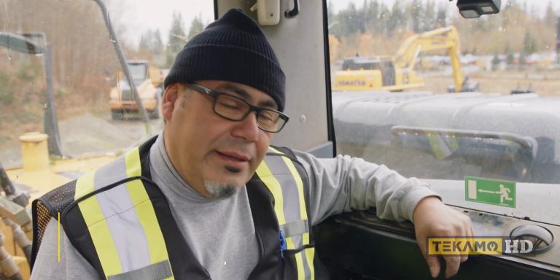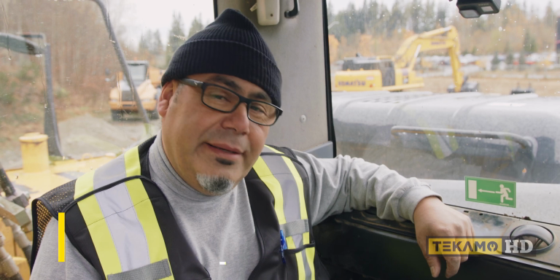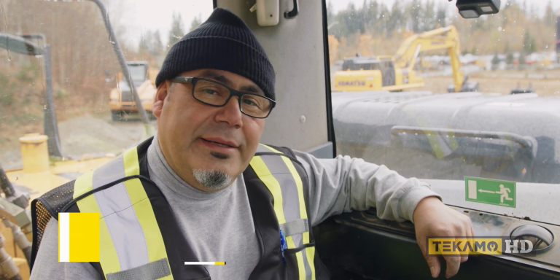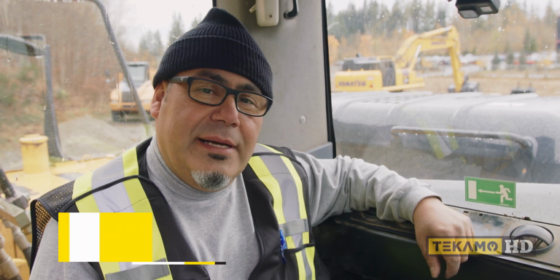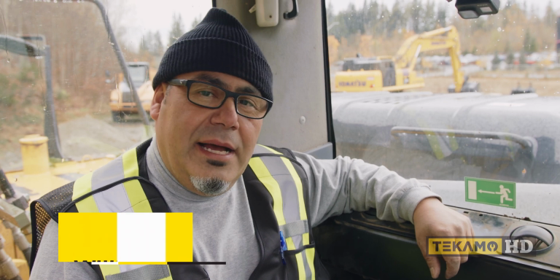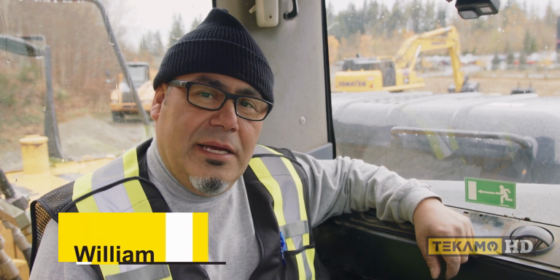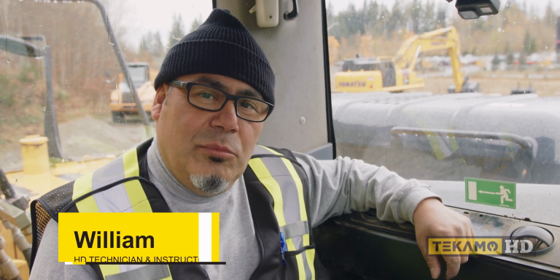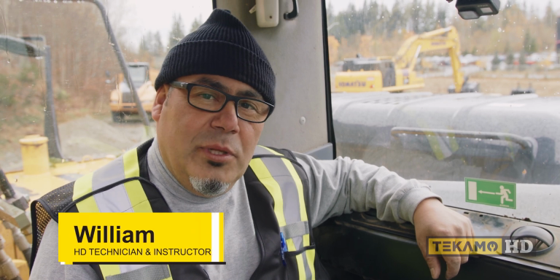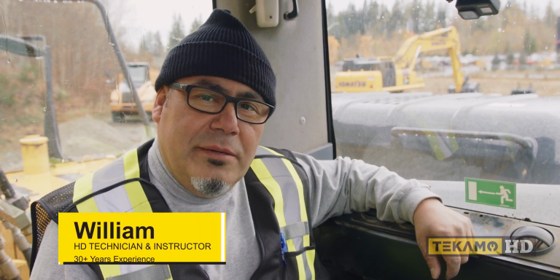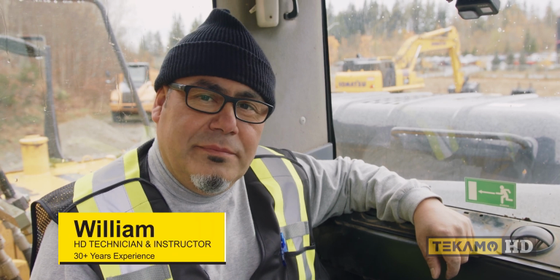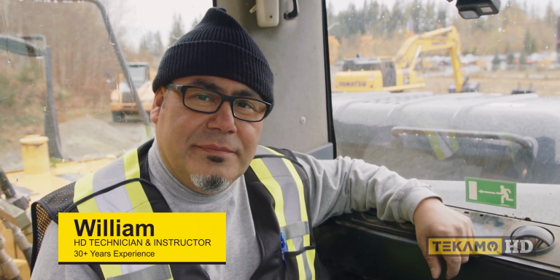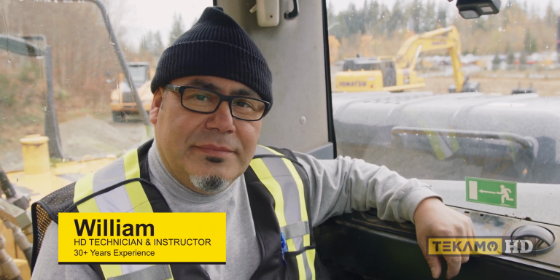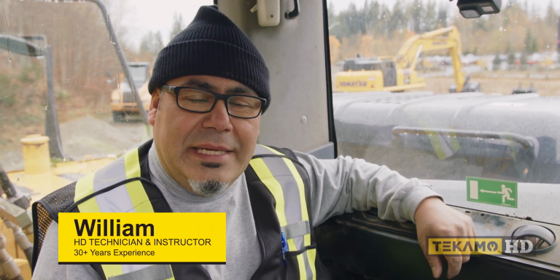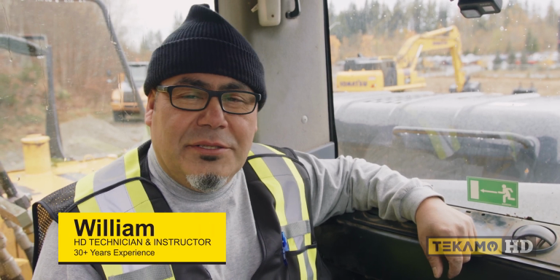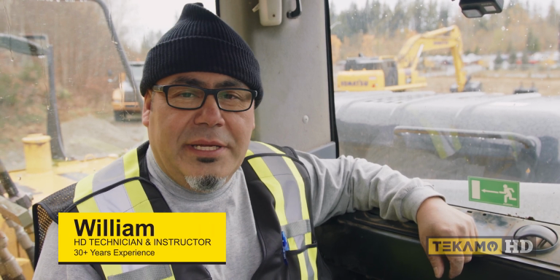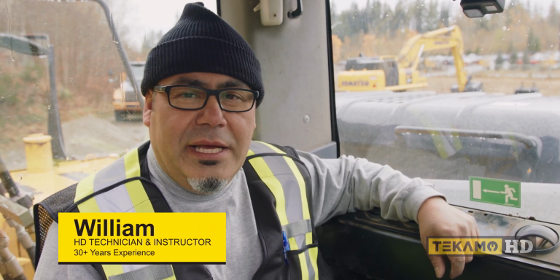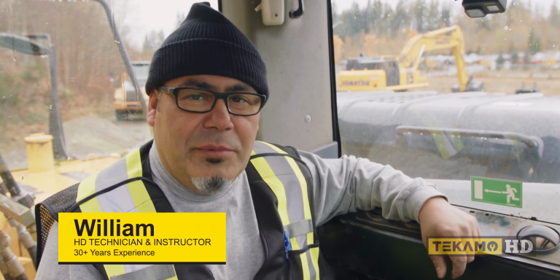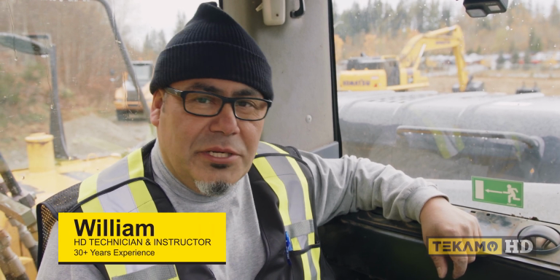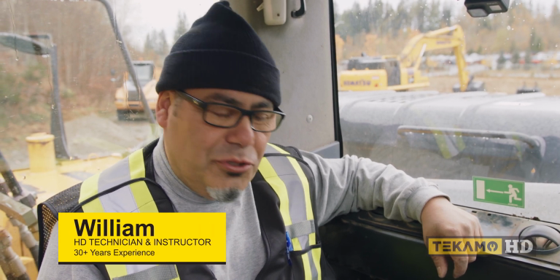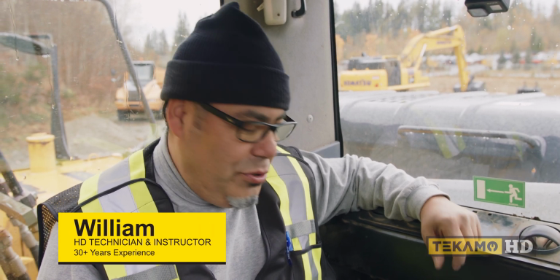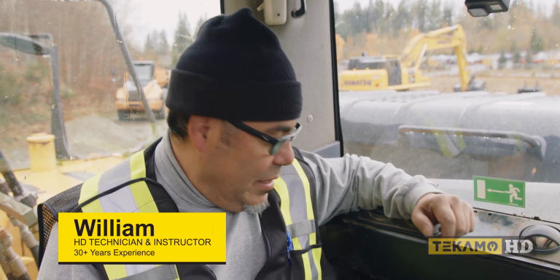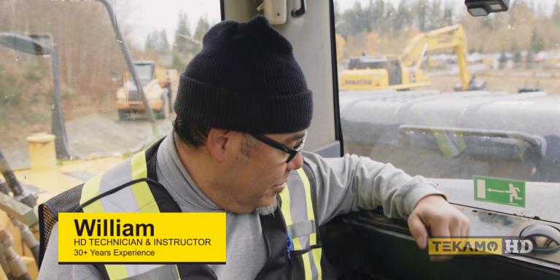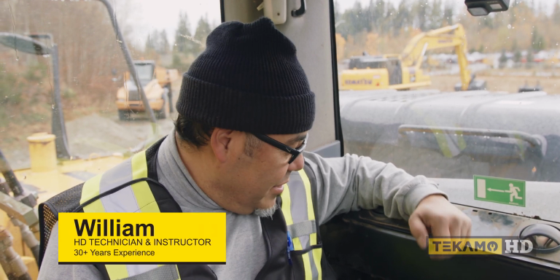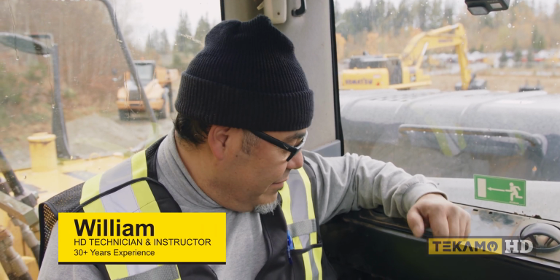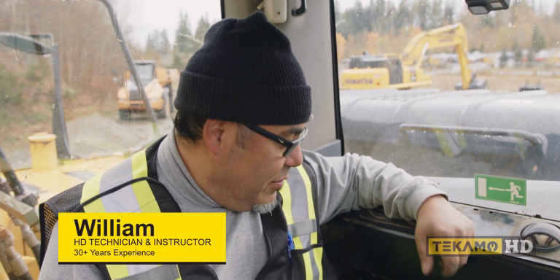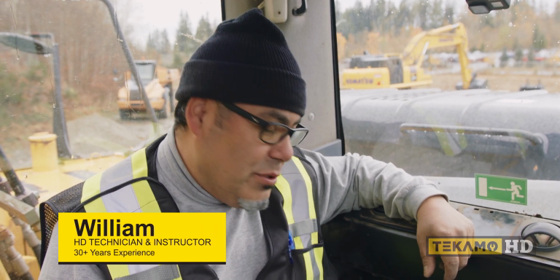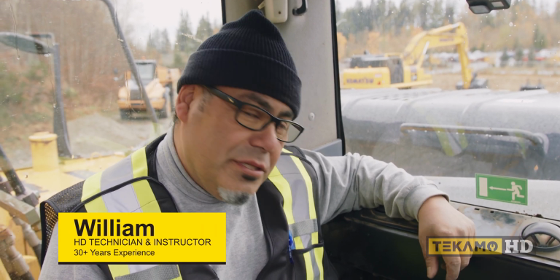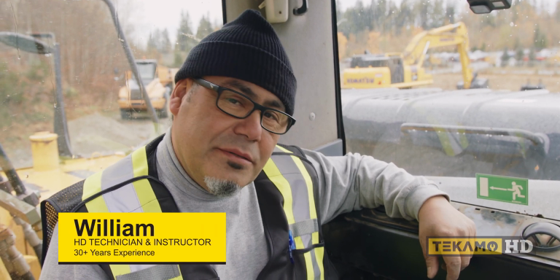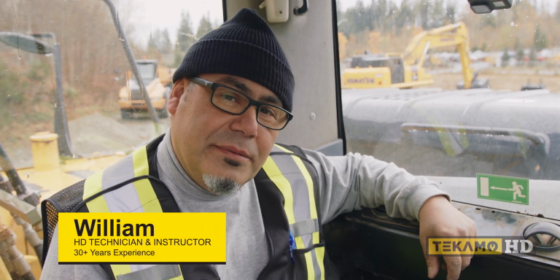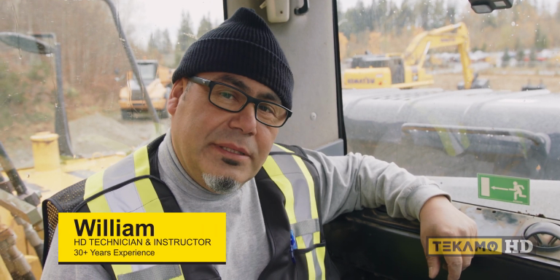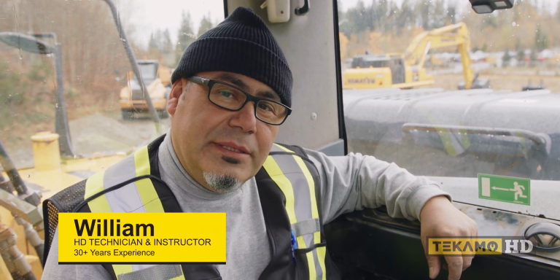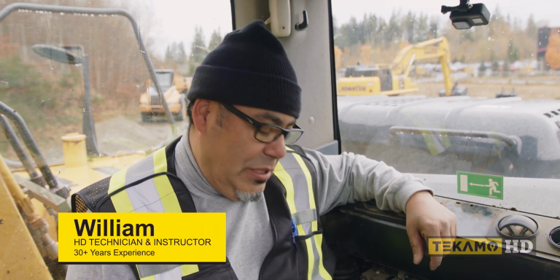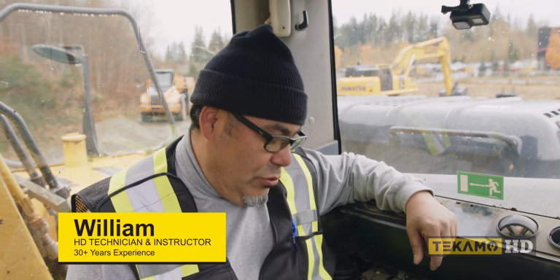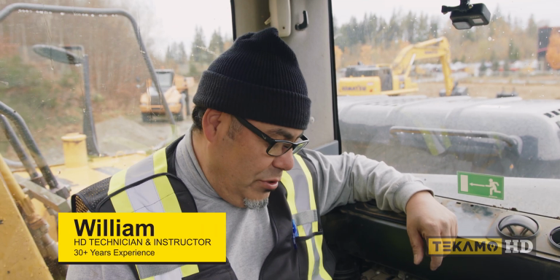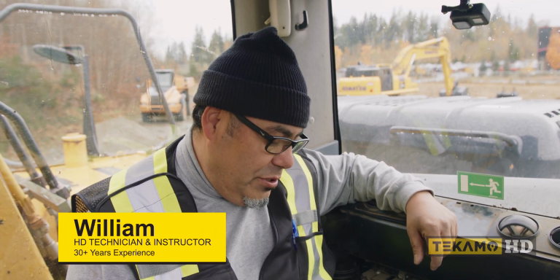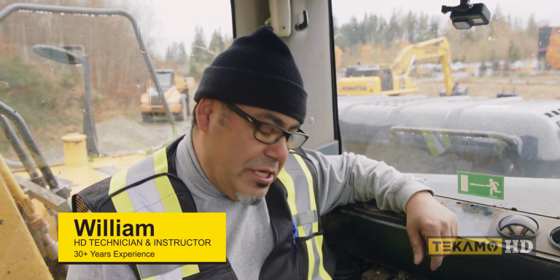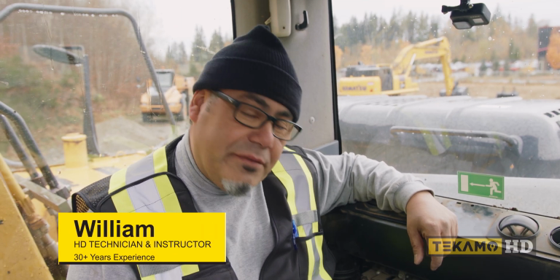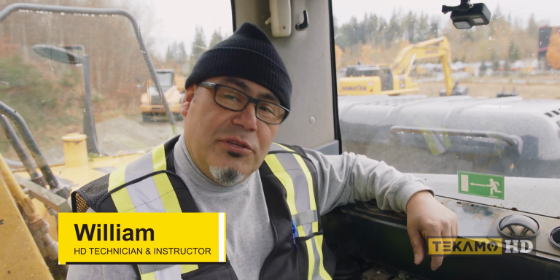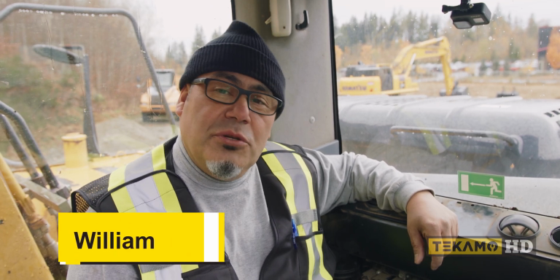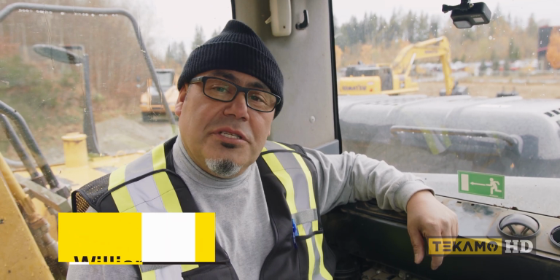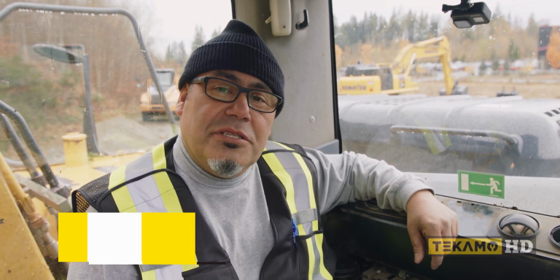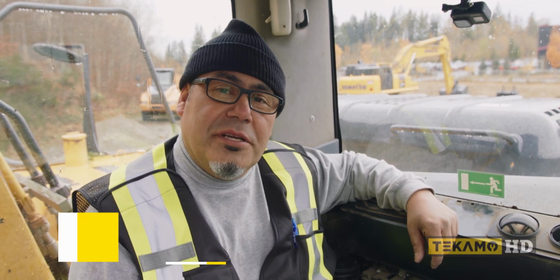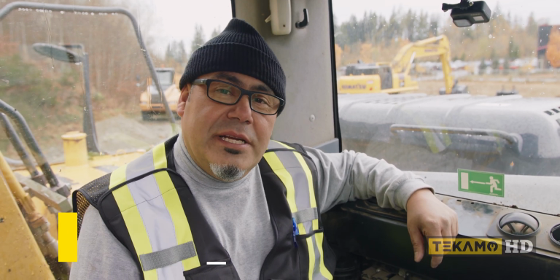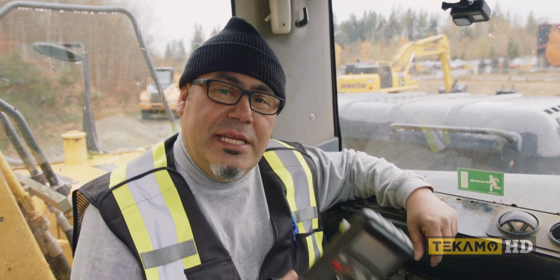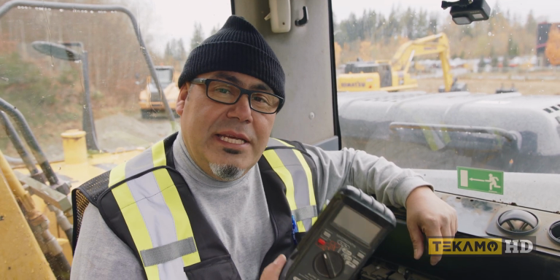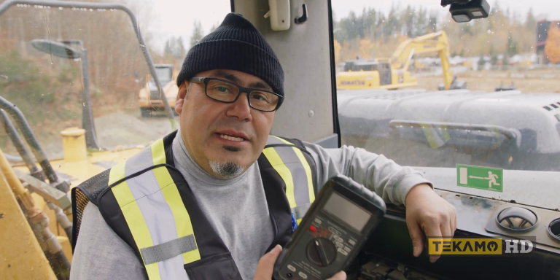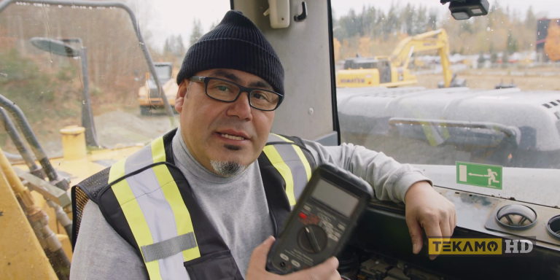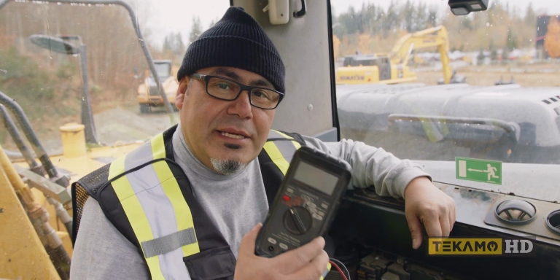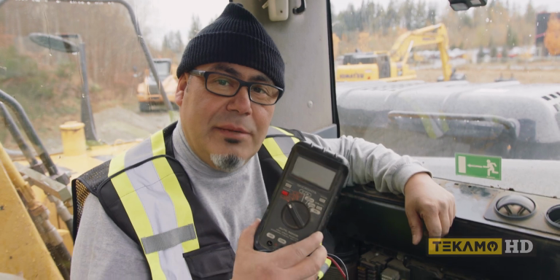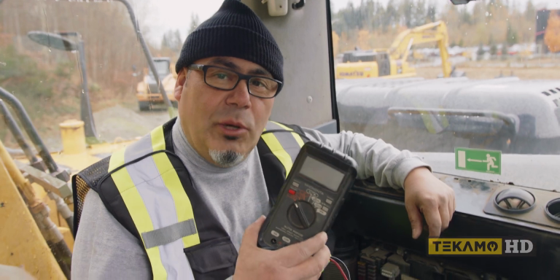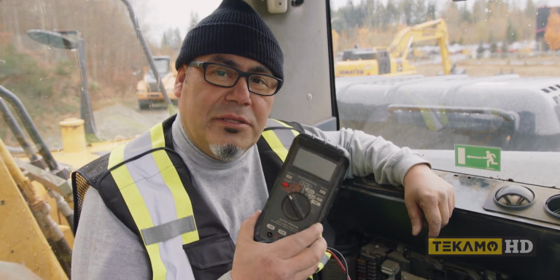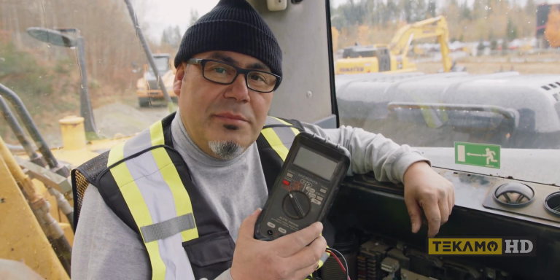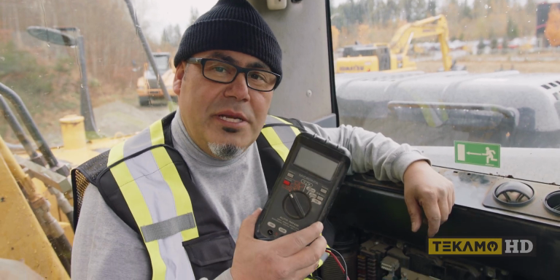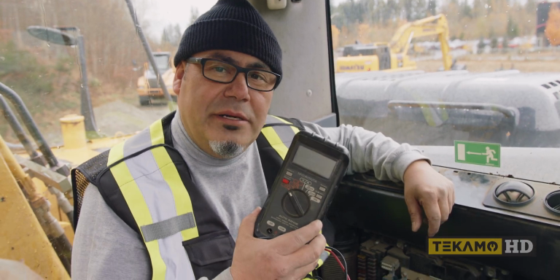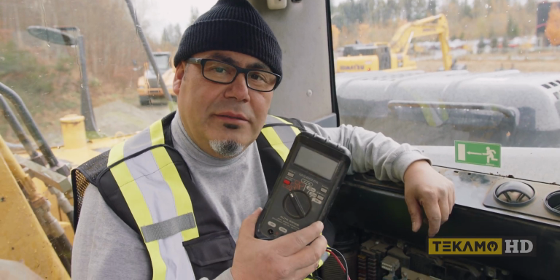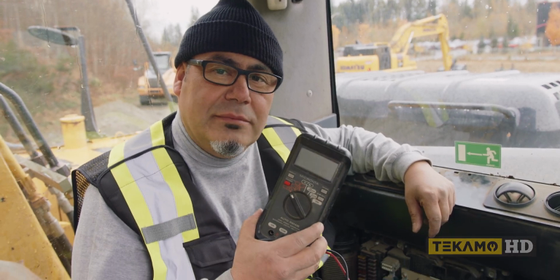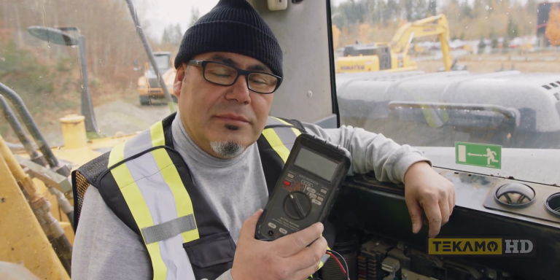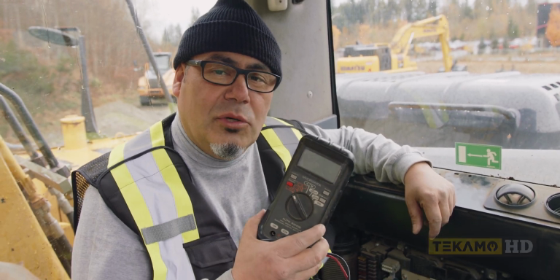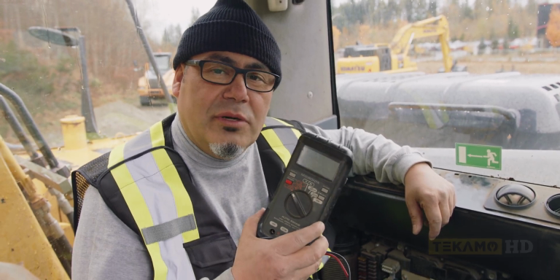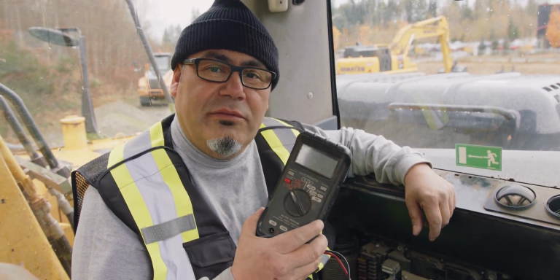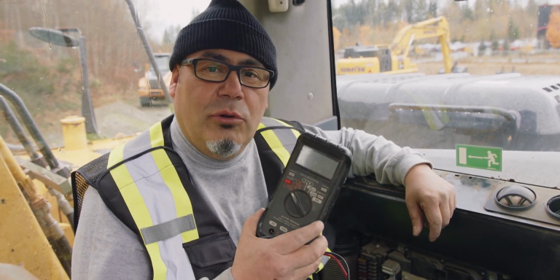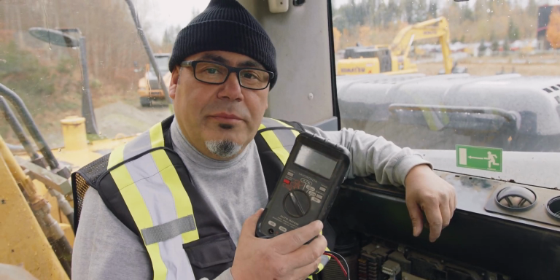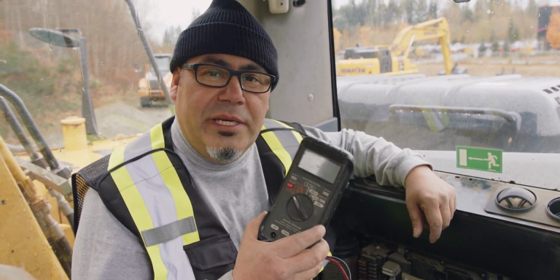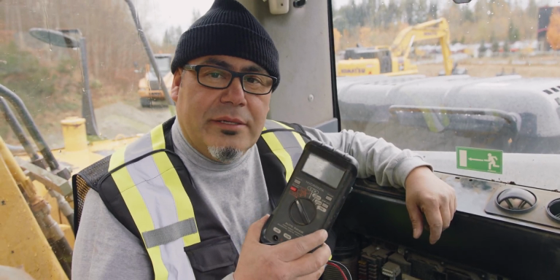Hi, I'm William and today I'm going to show you how to check fuses. In order to check fuses, you're going to need a multimeter or a voltmeter.